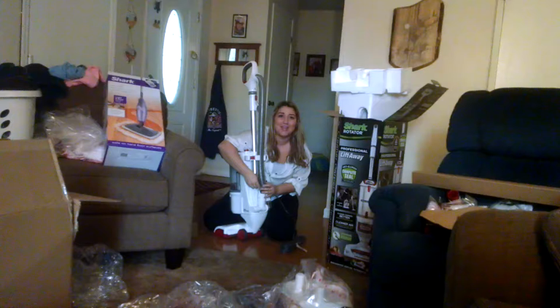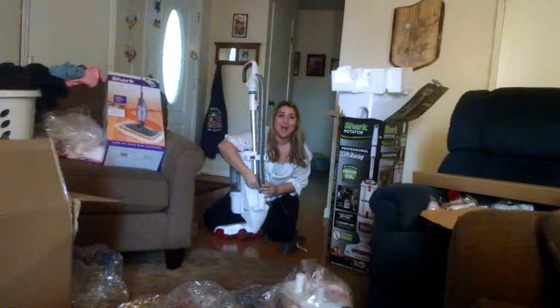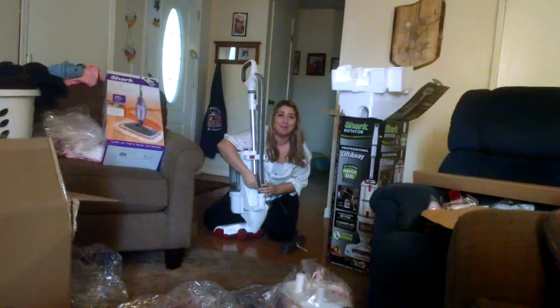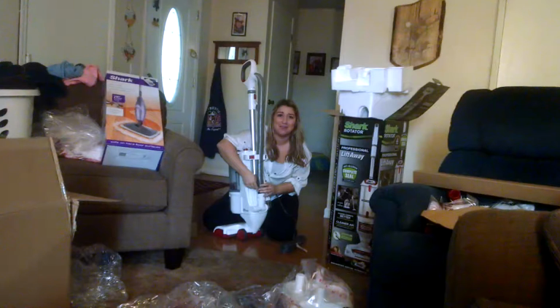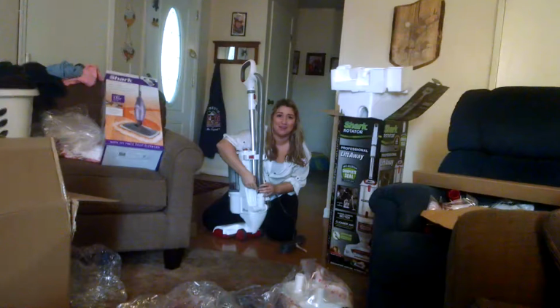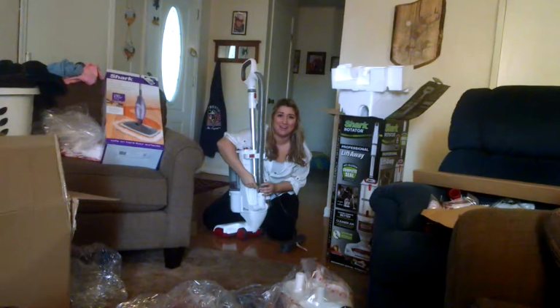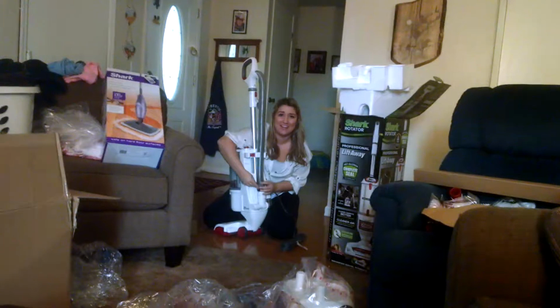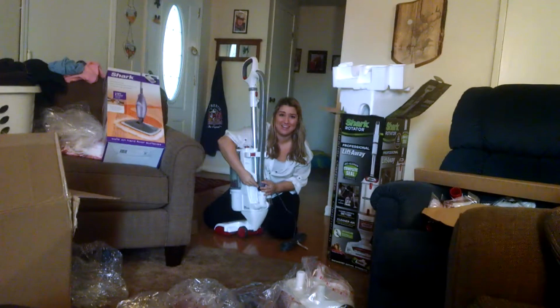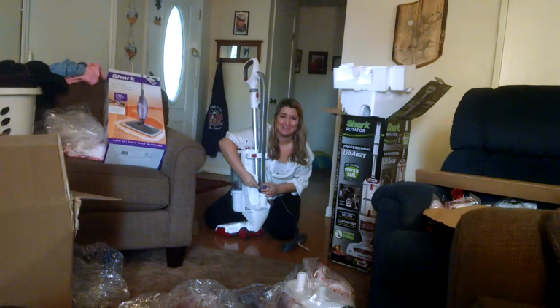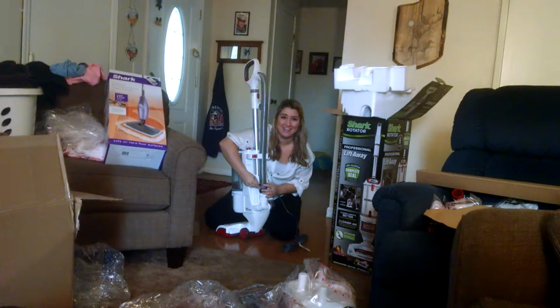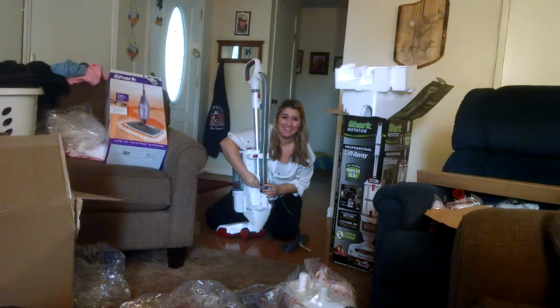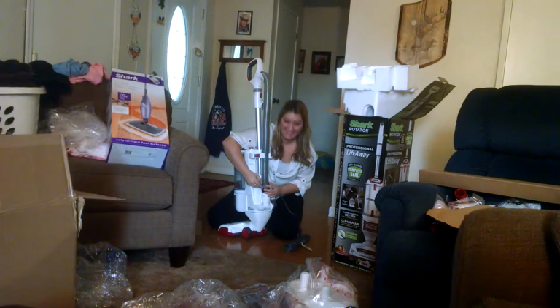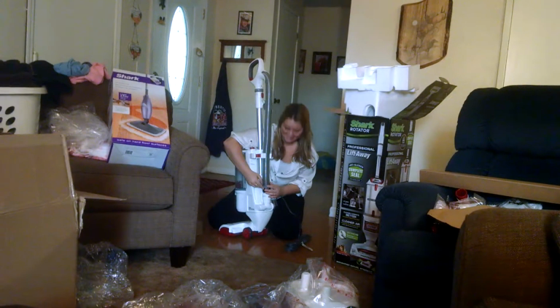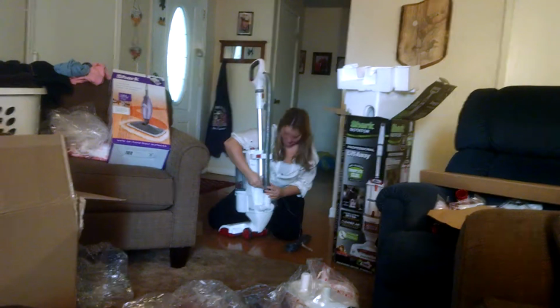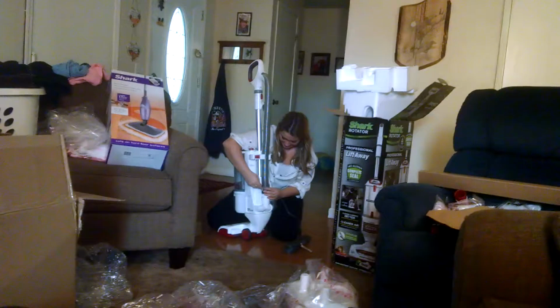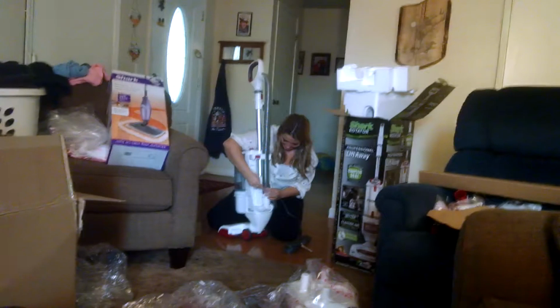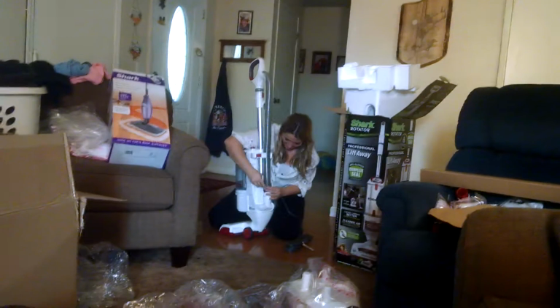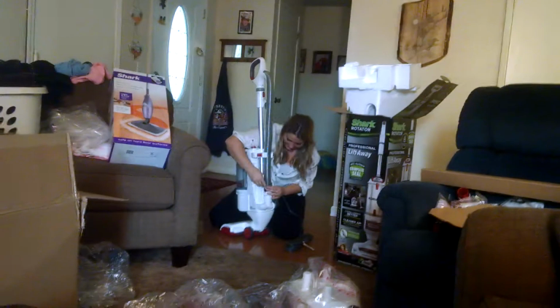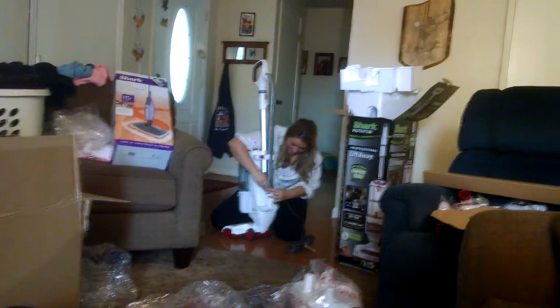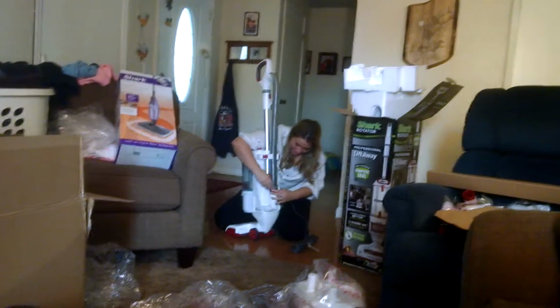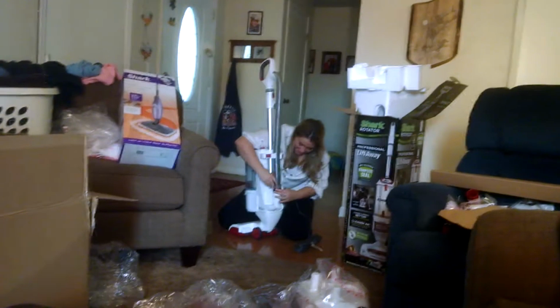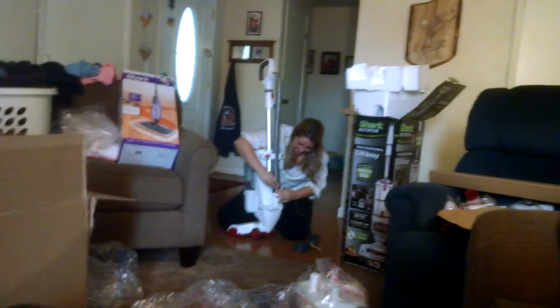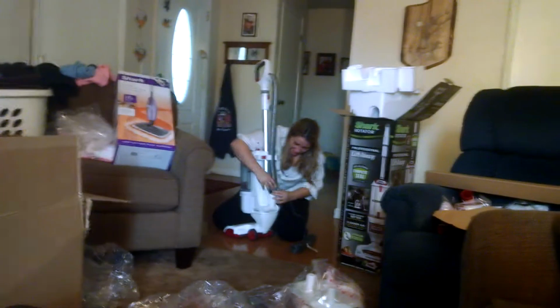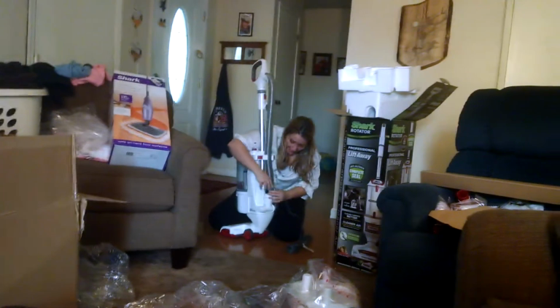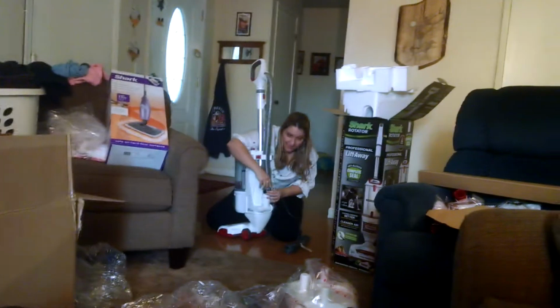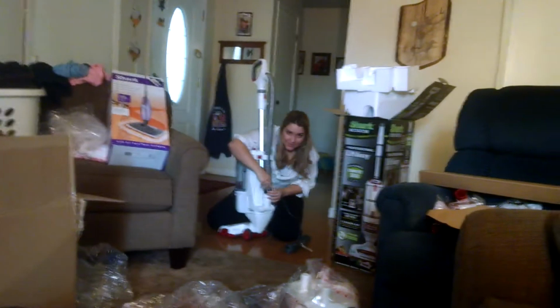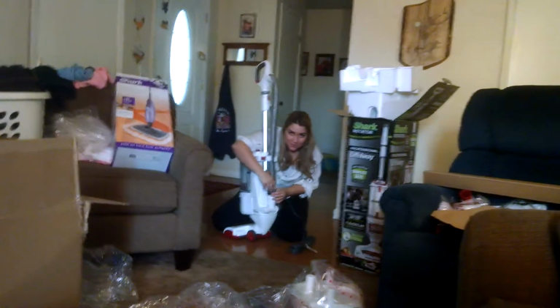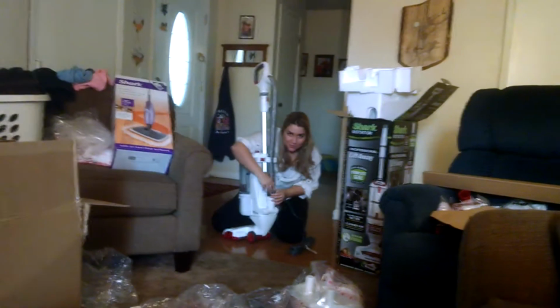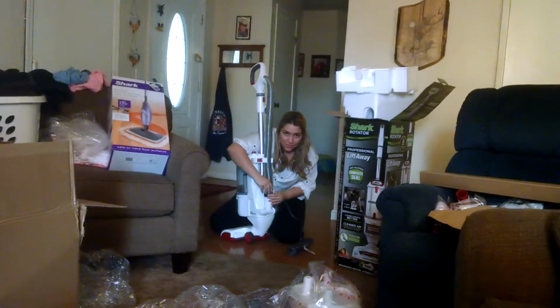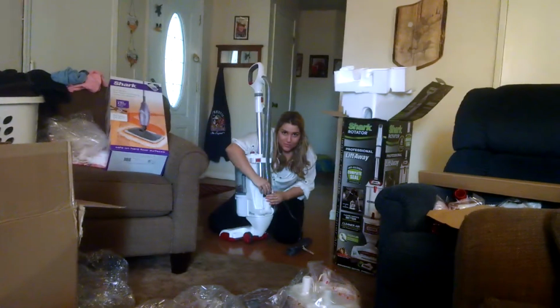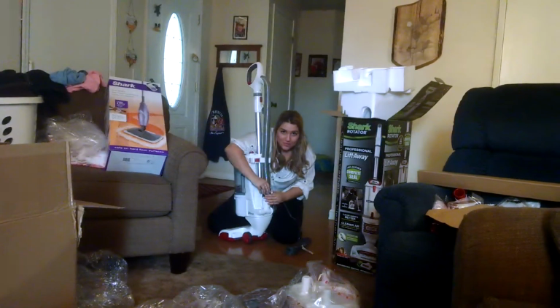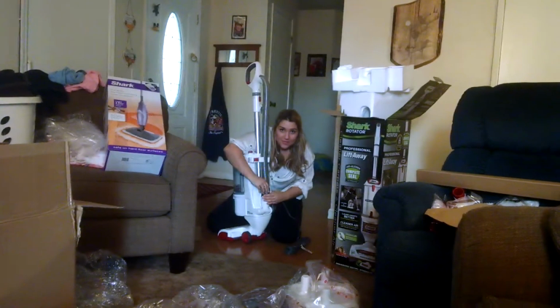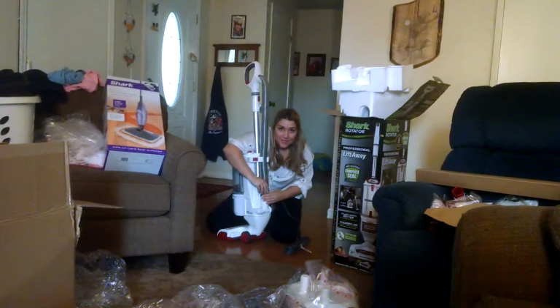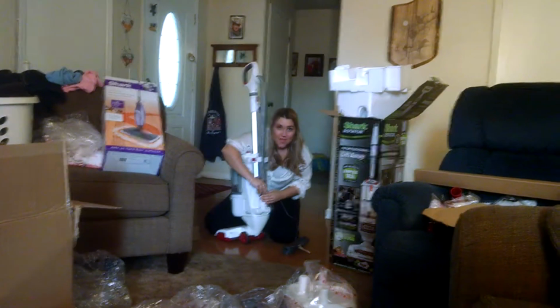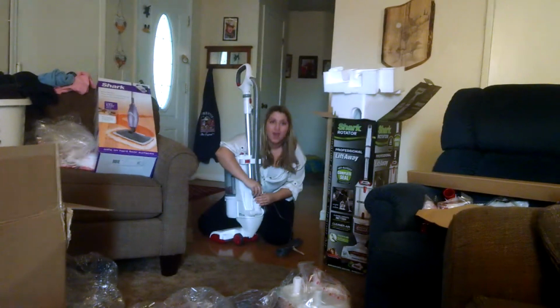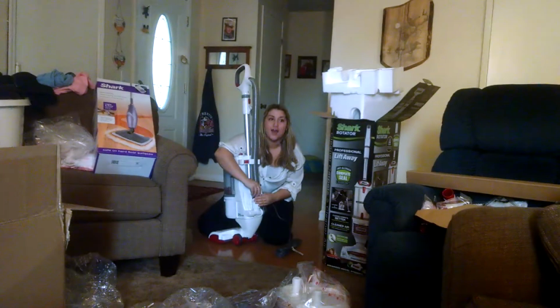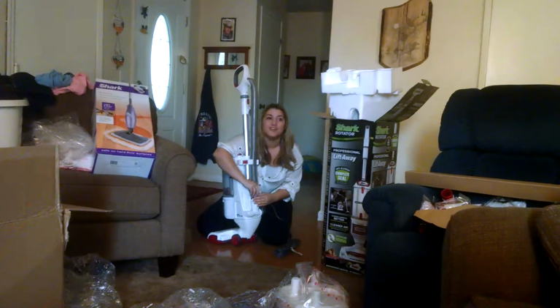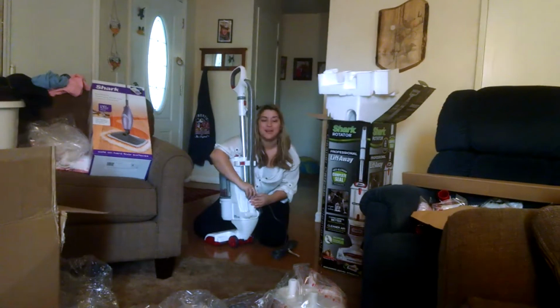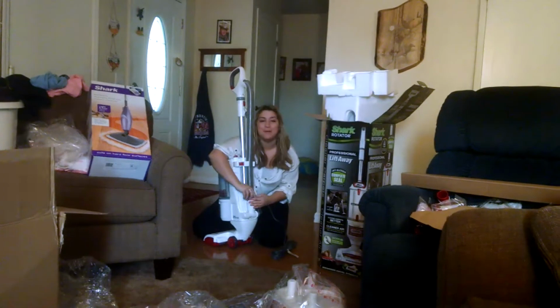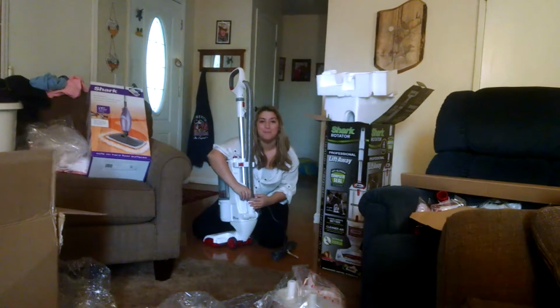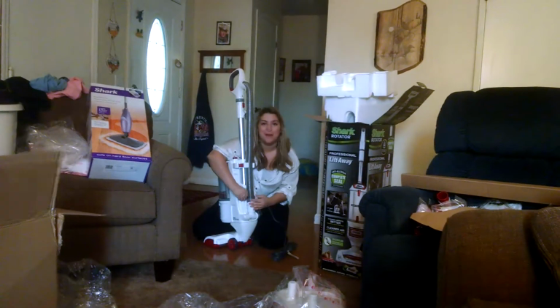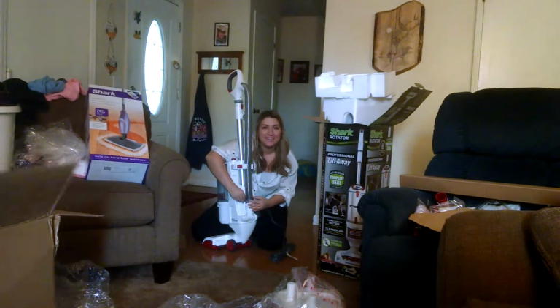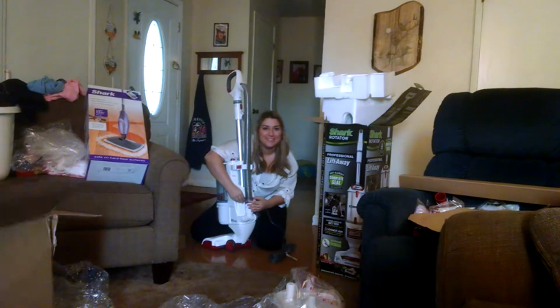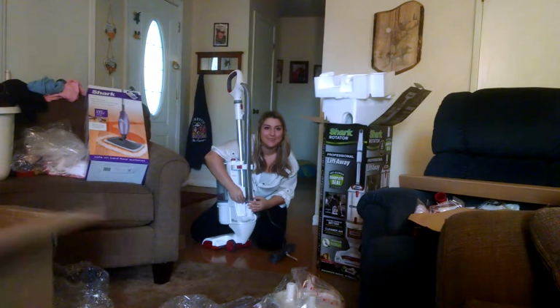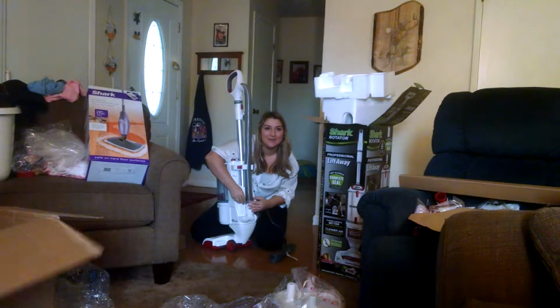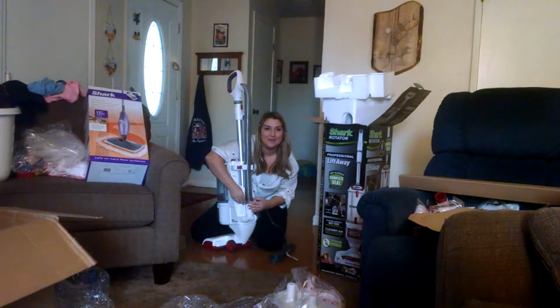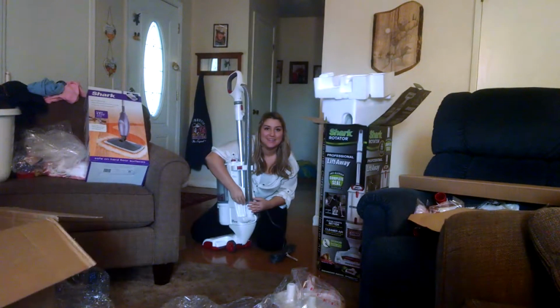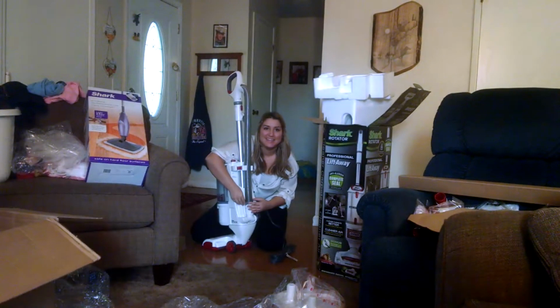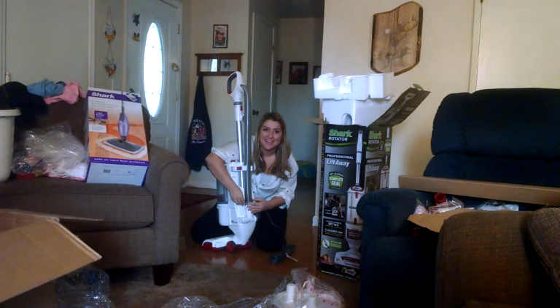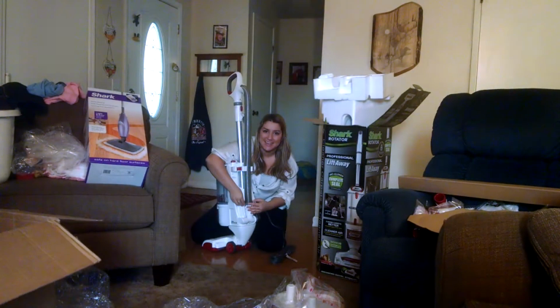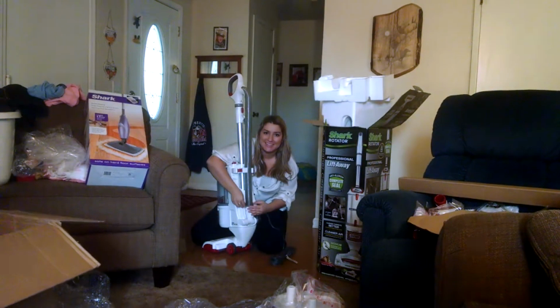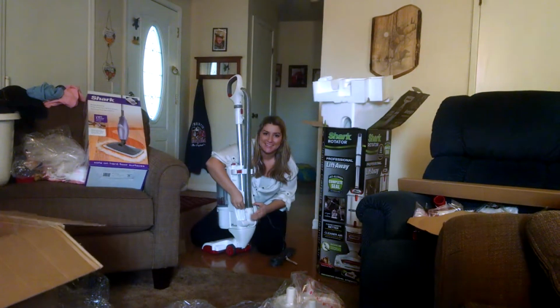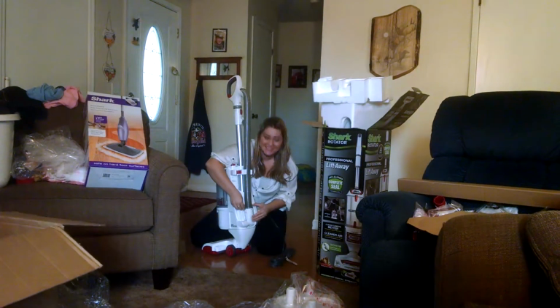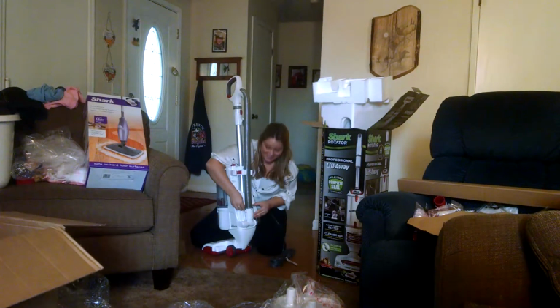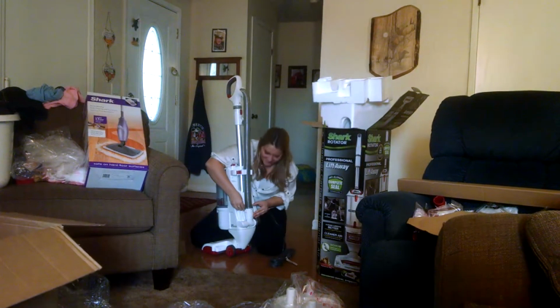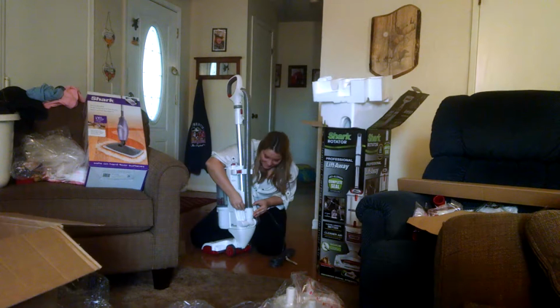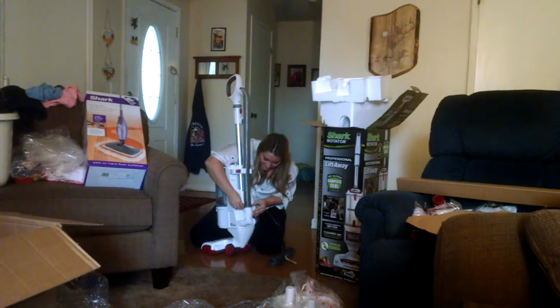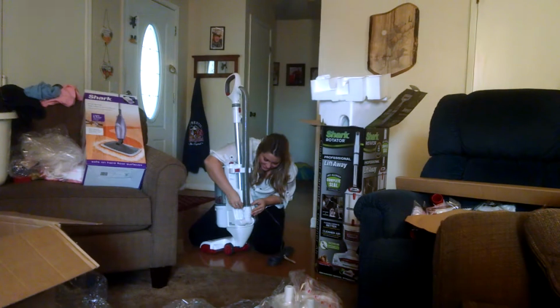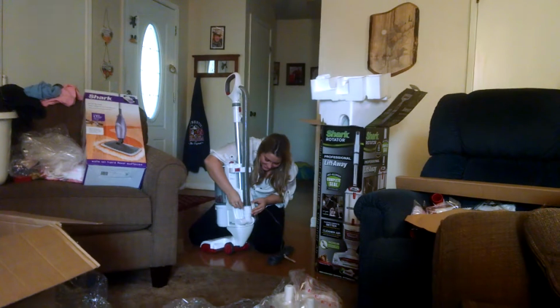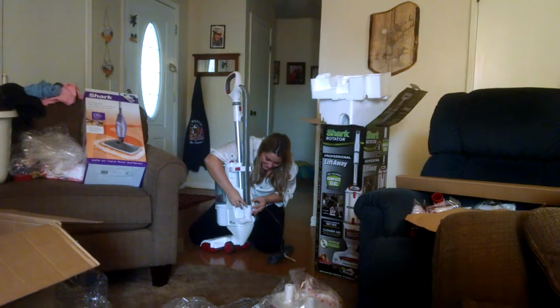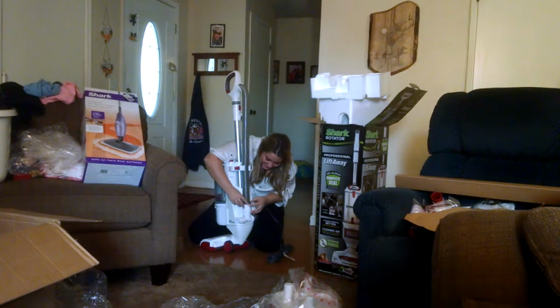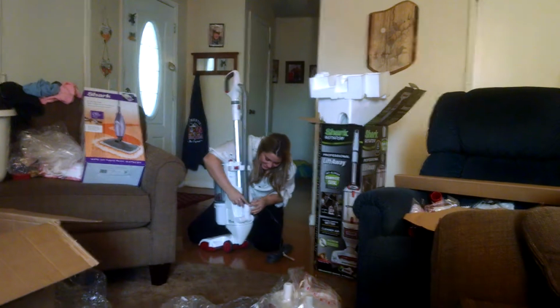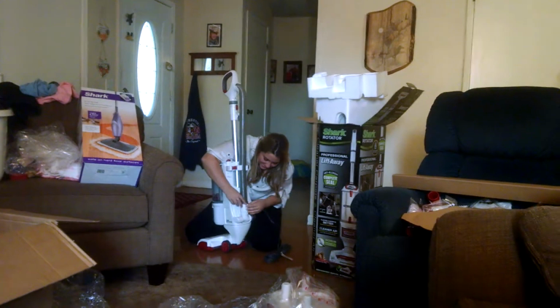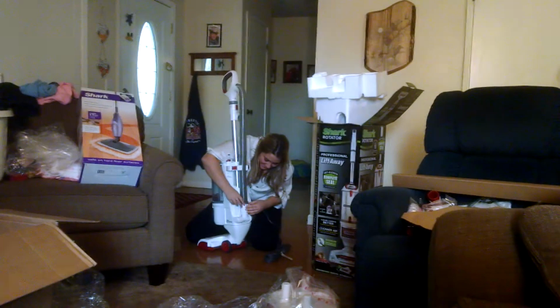You're recording me! She got a new toy — it's not my toy, but yeah. She's so excited.